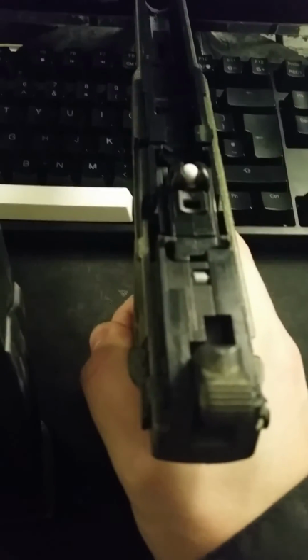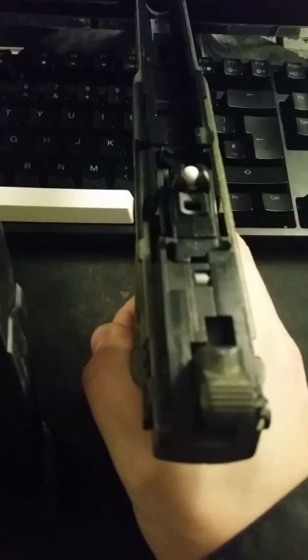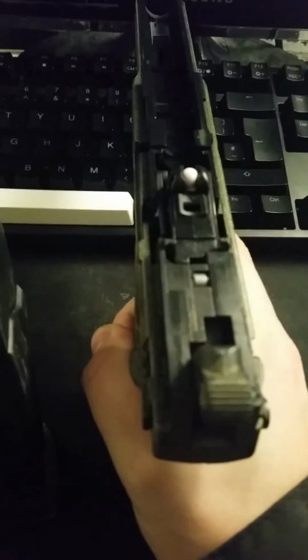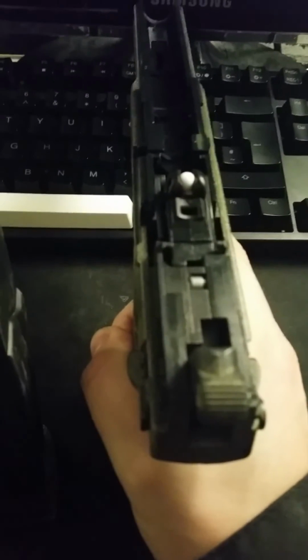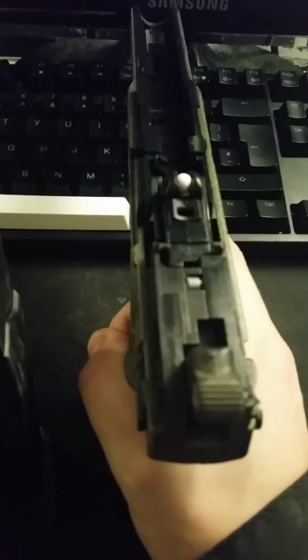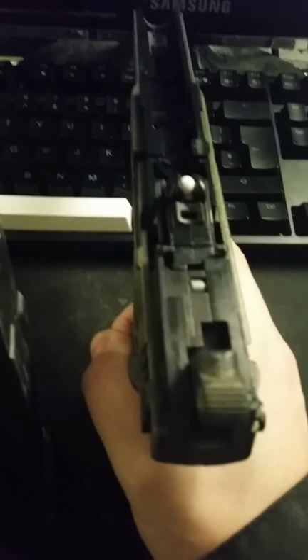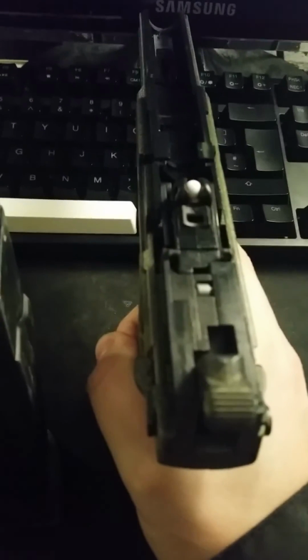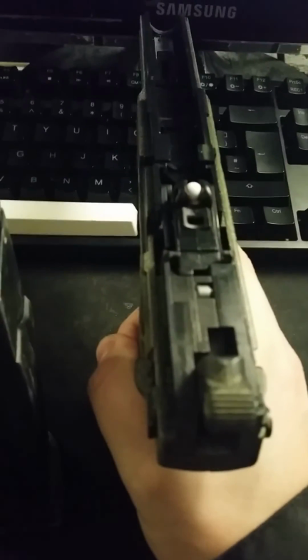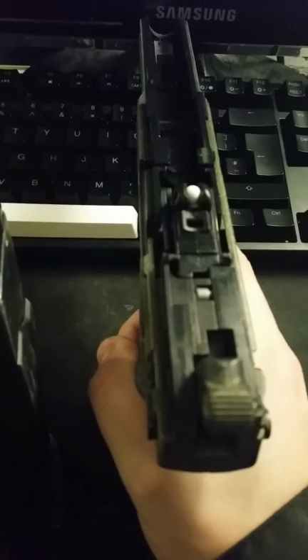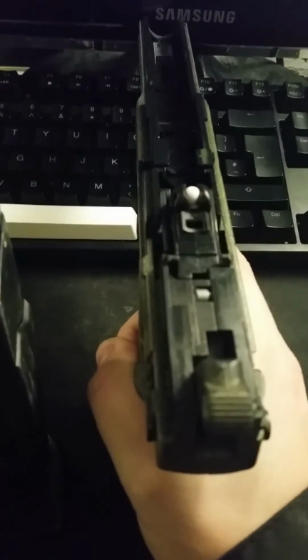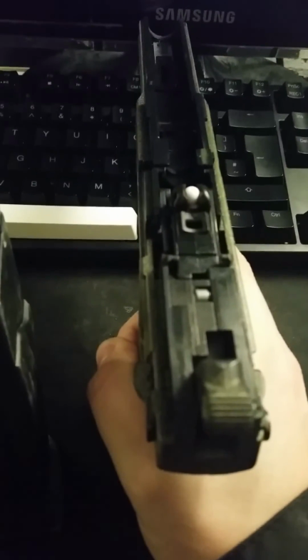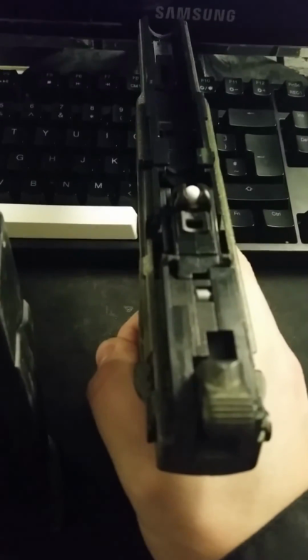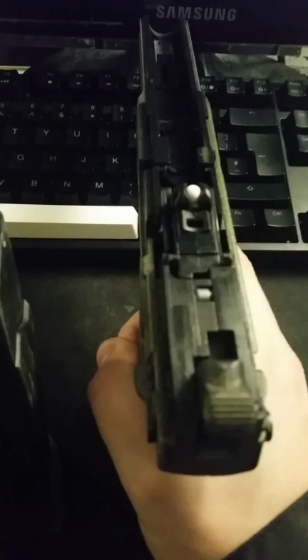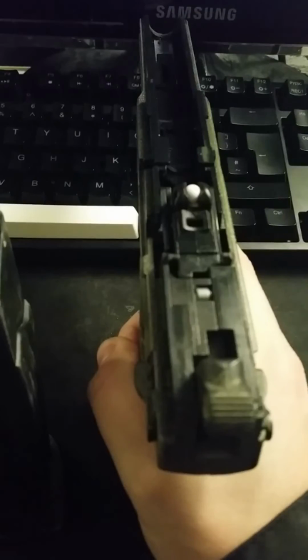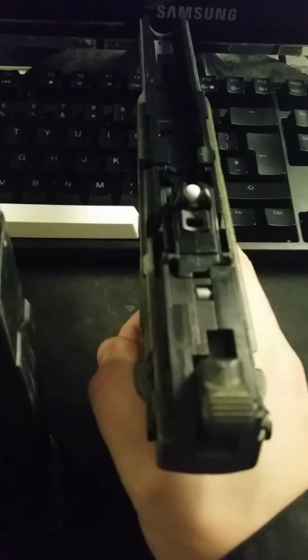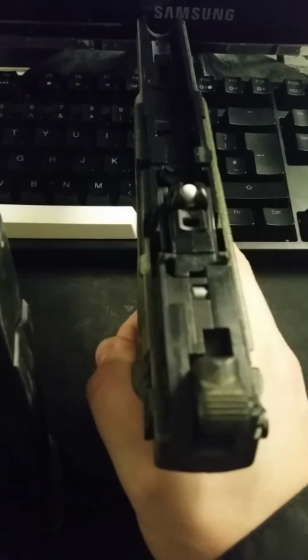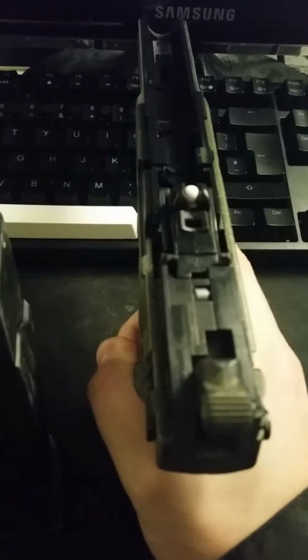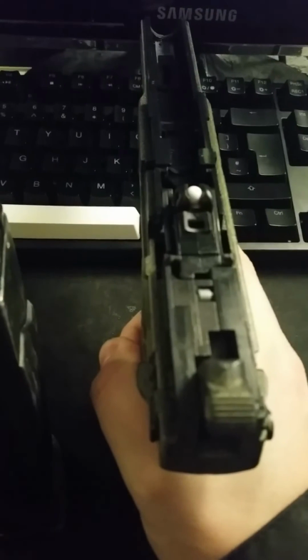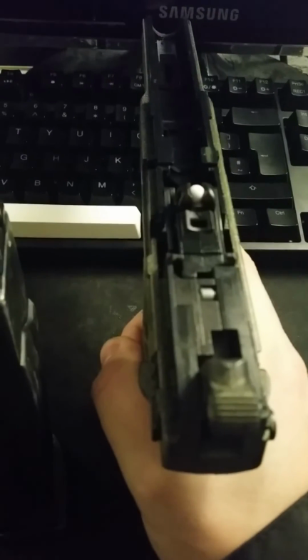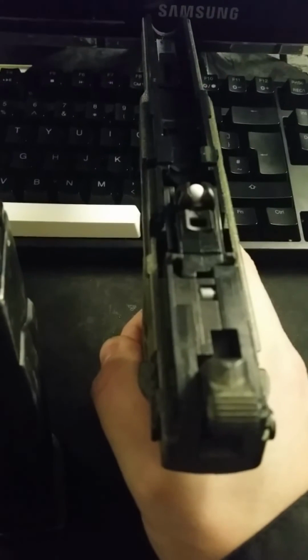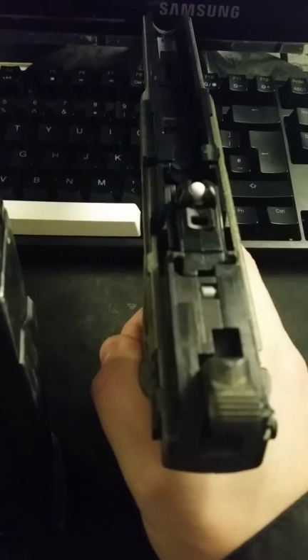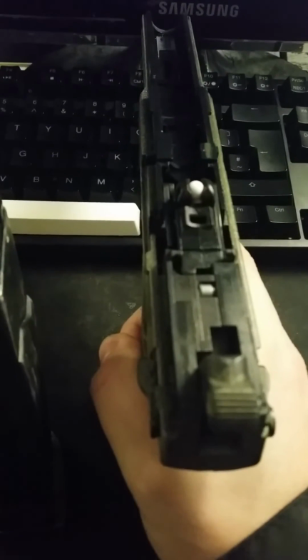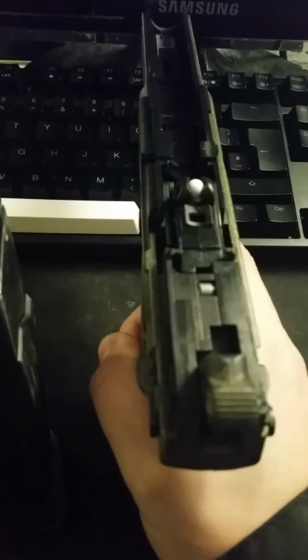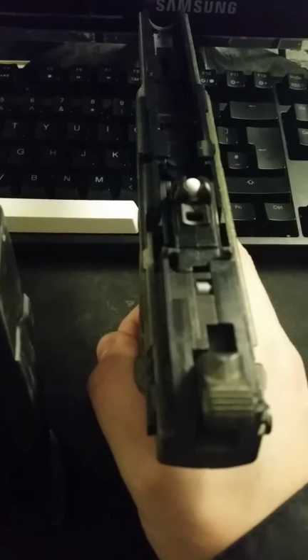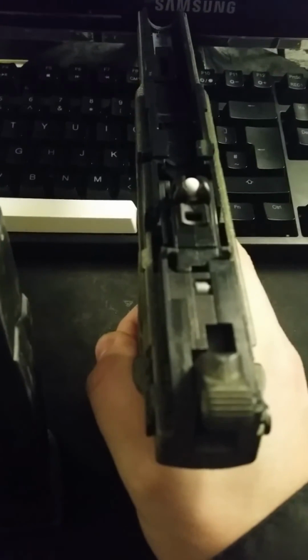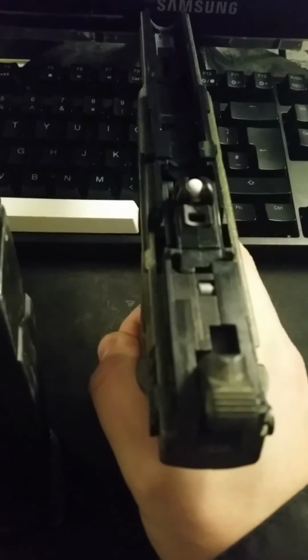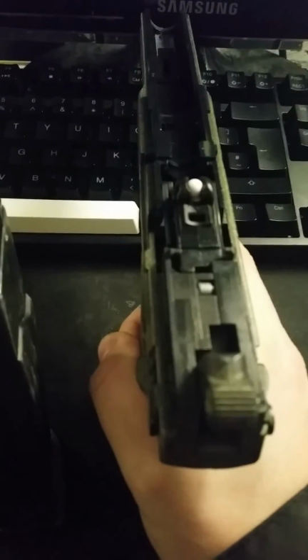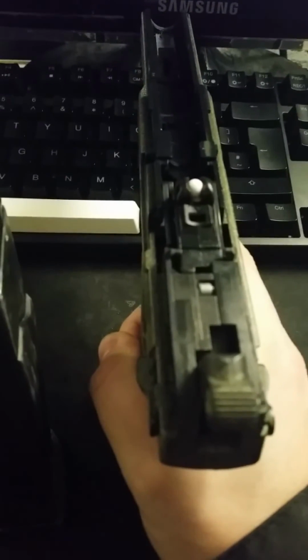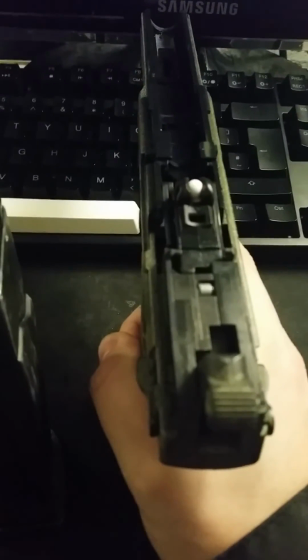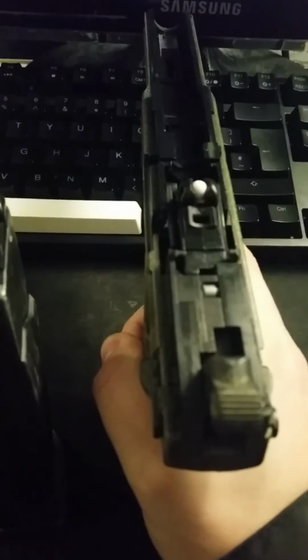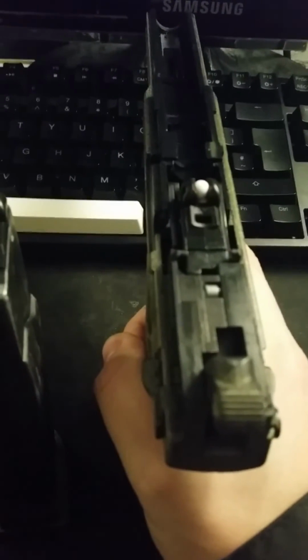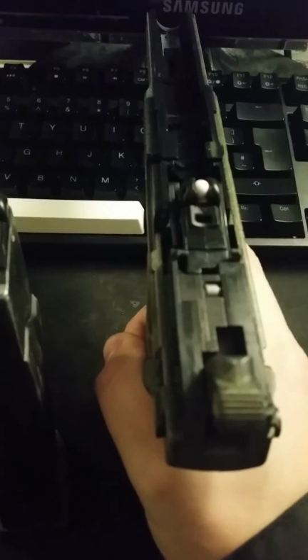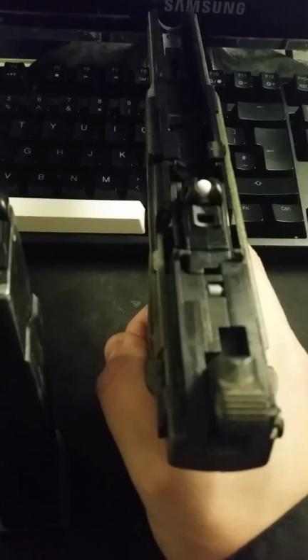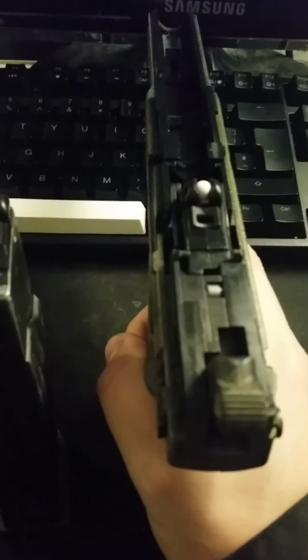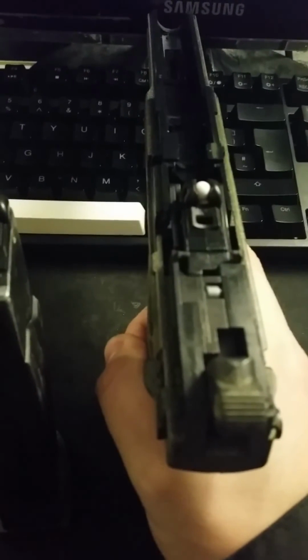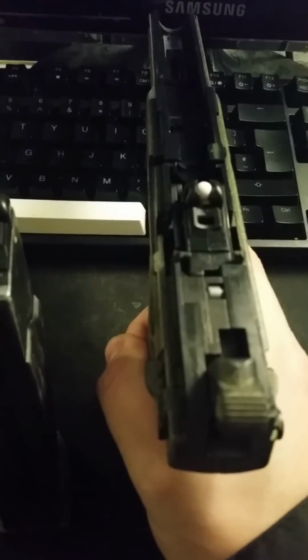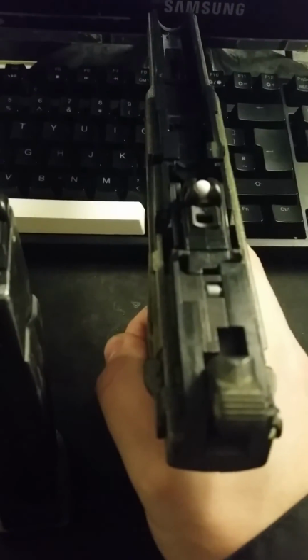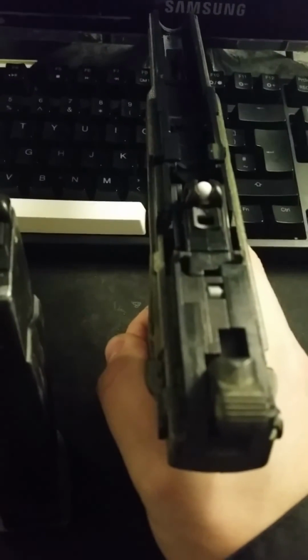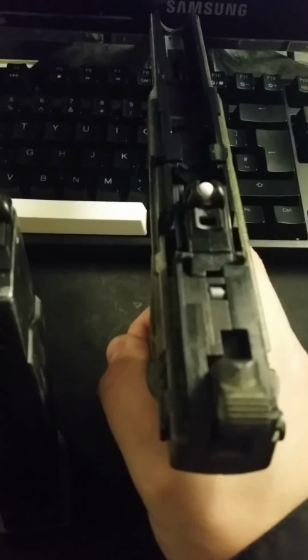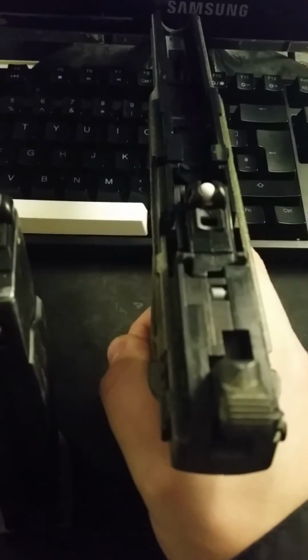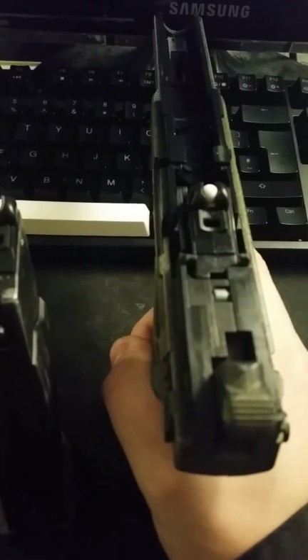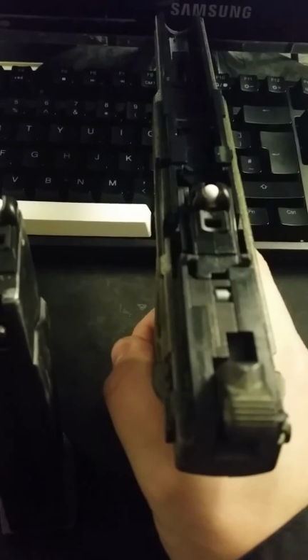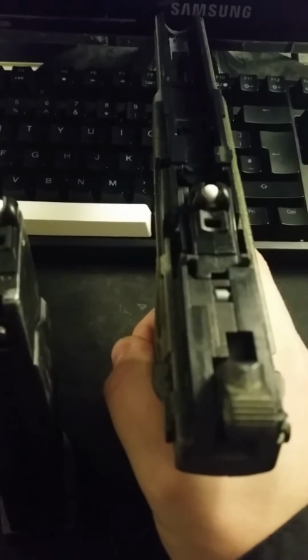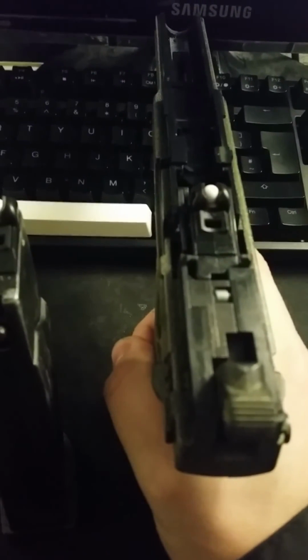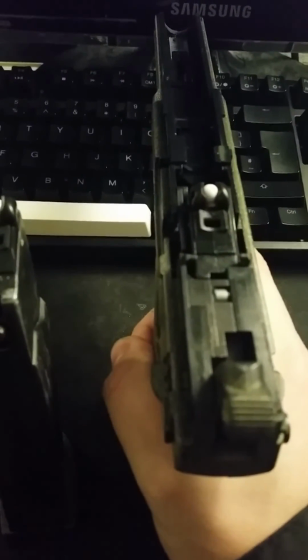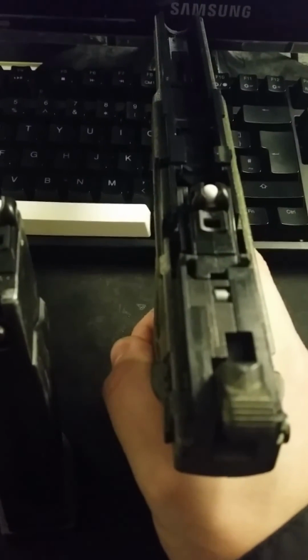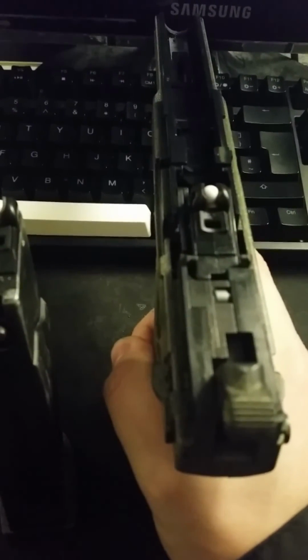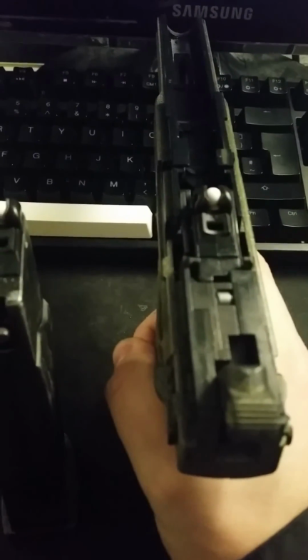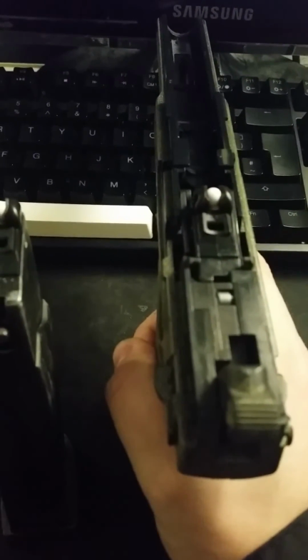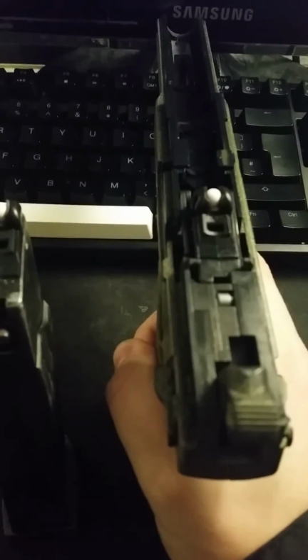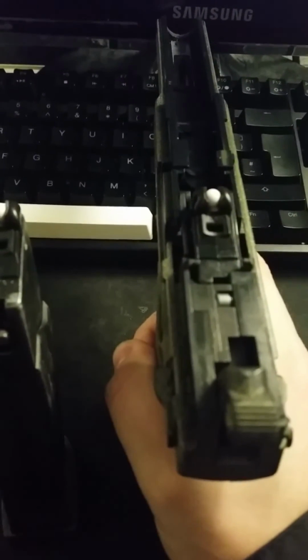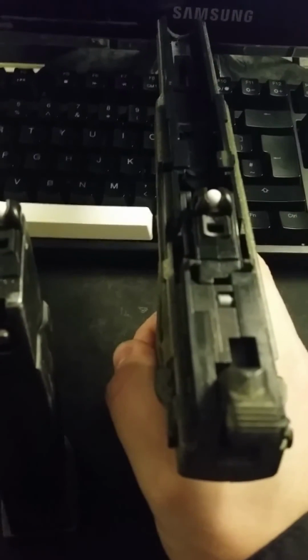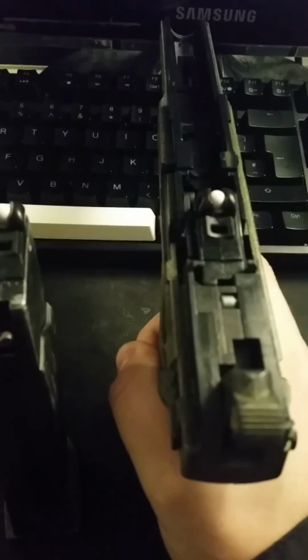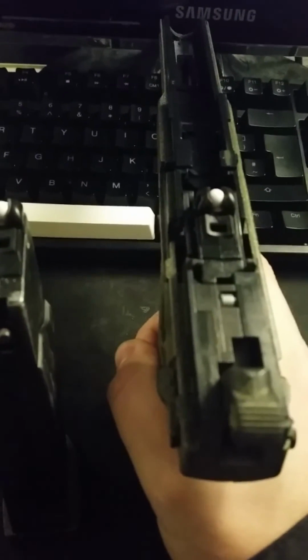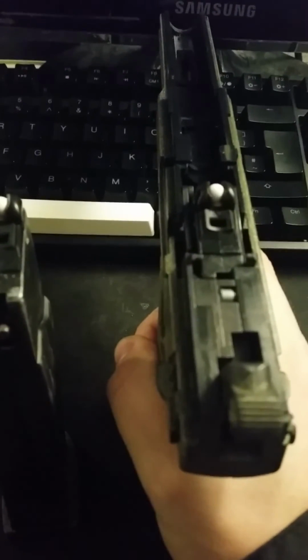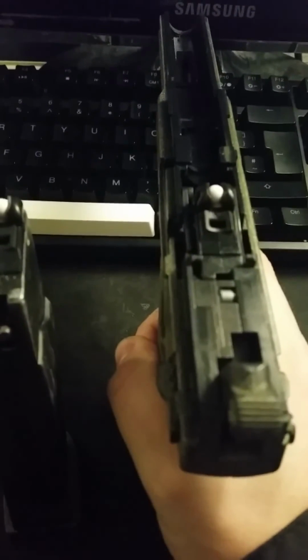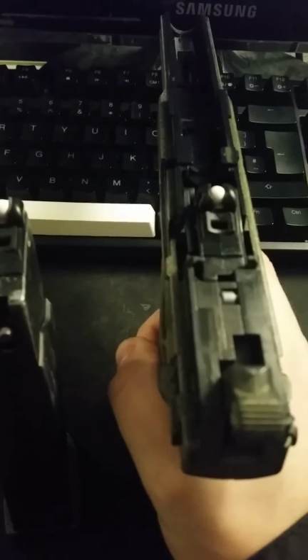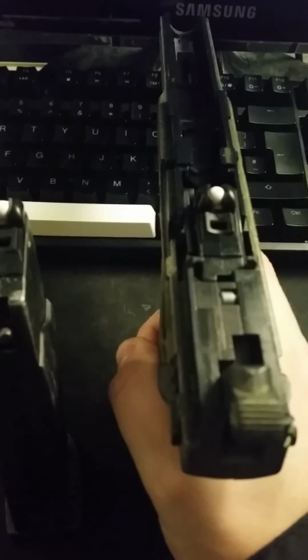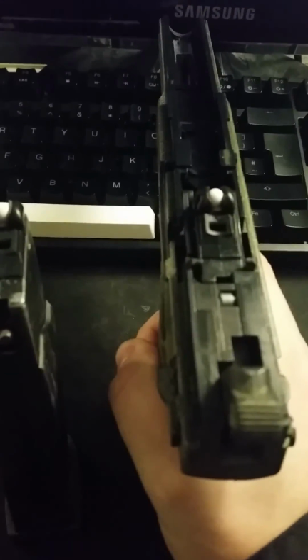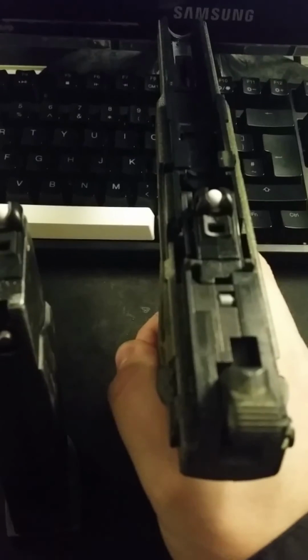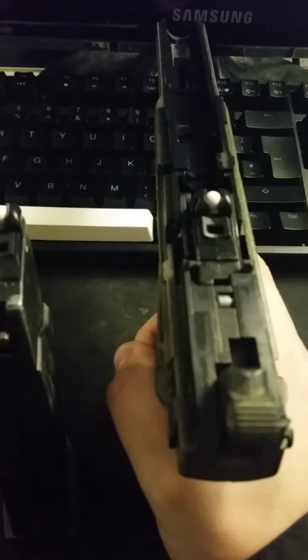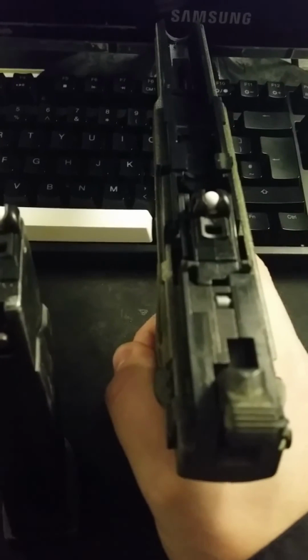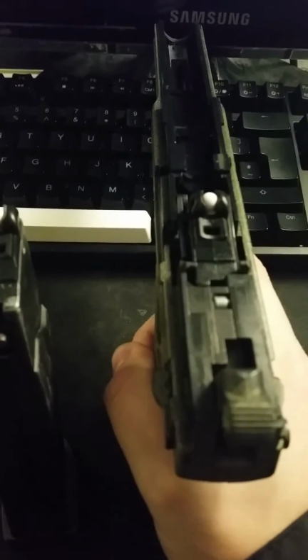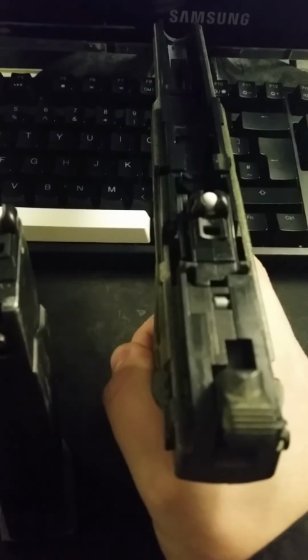This highlights the inability to use high pressure gas with this valve.